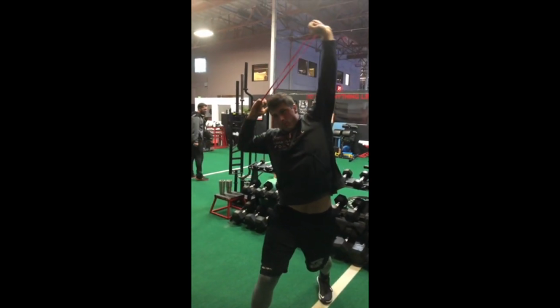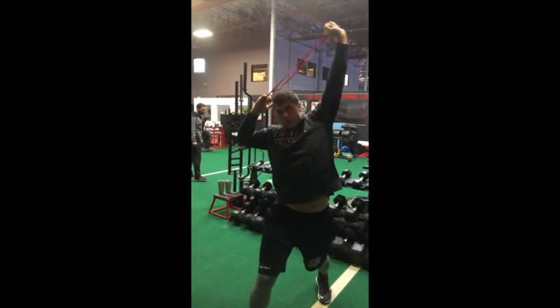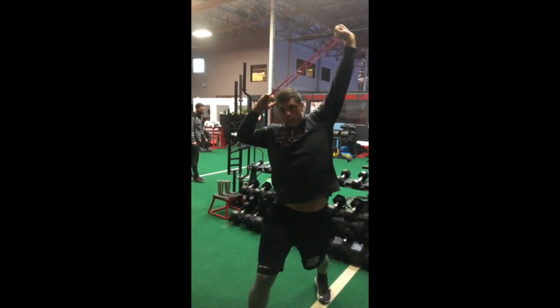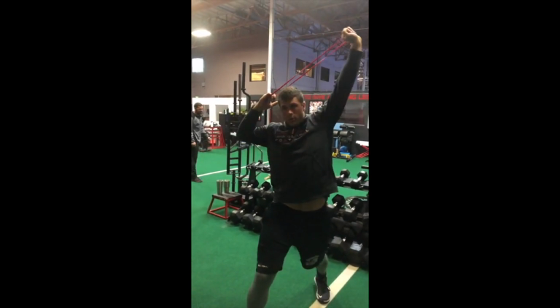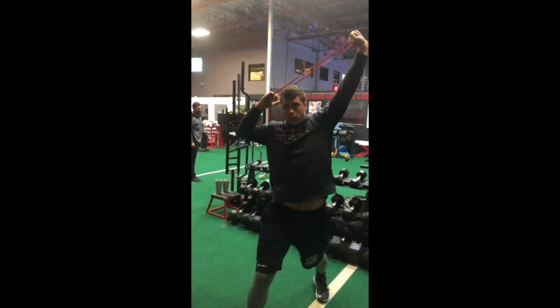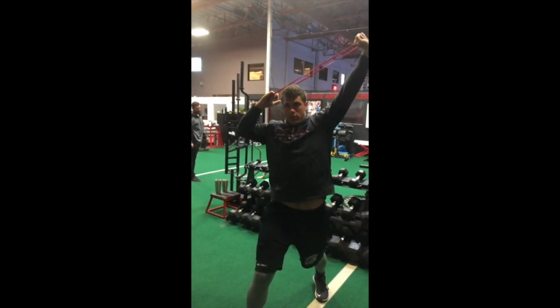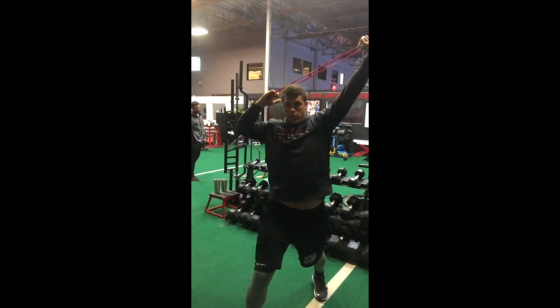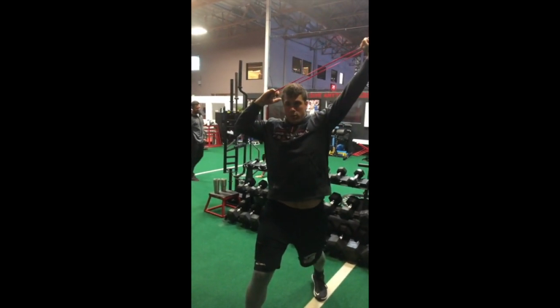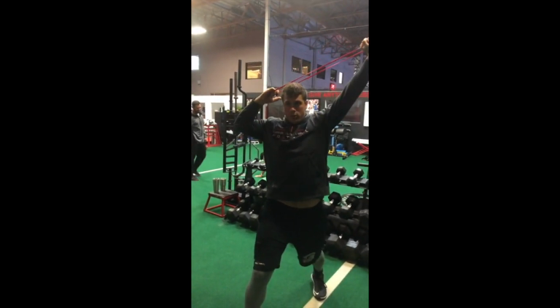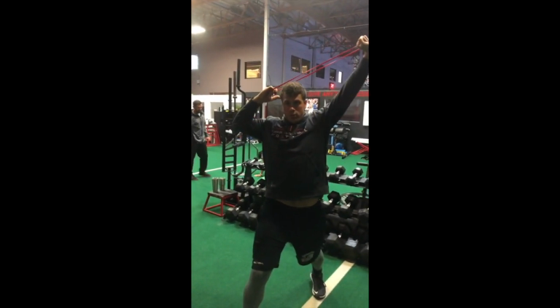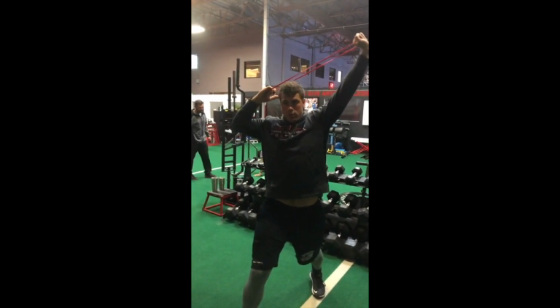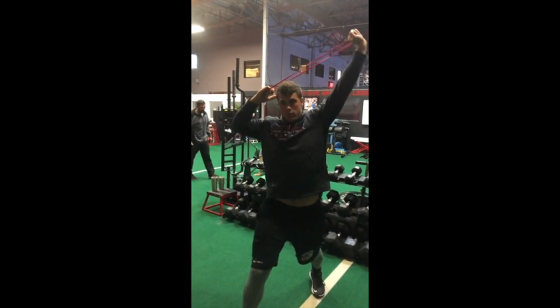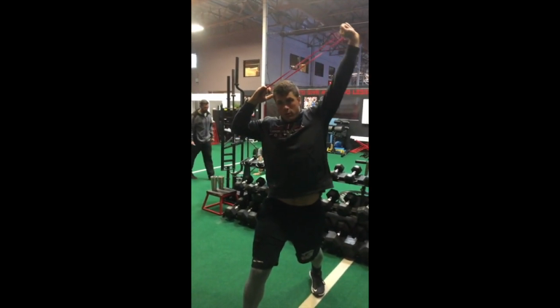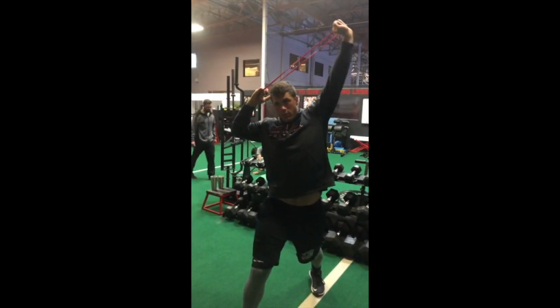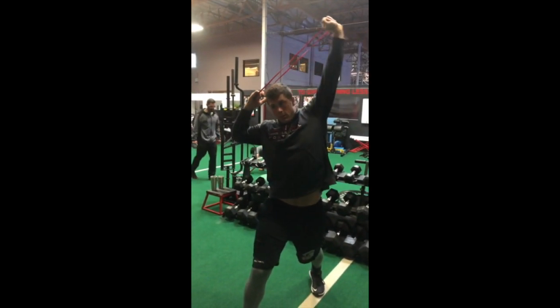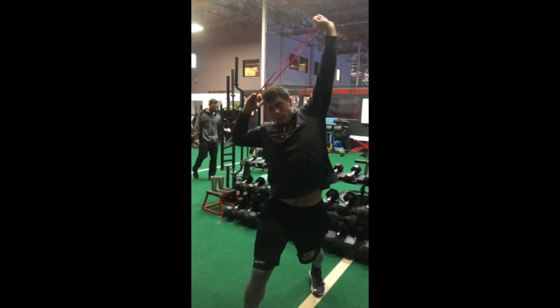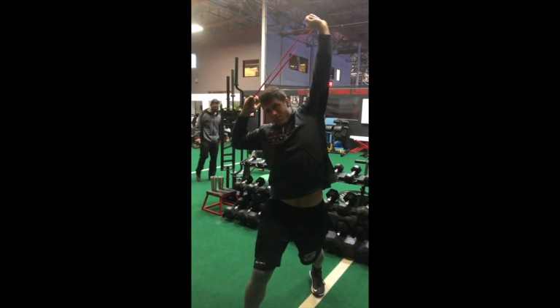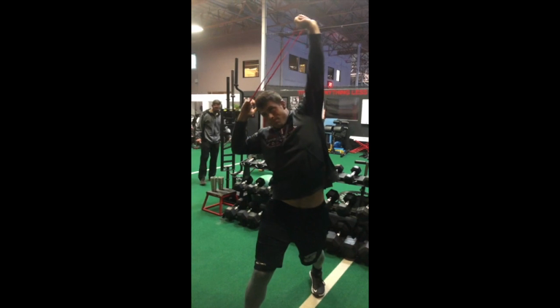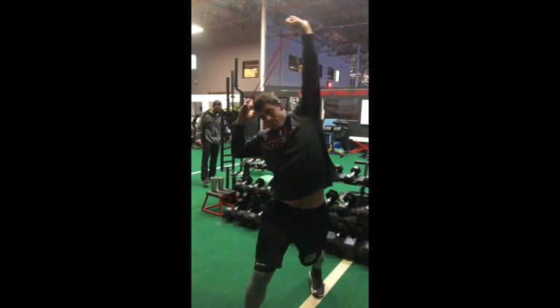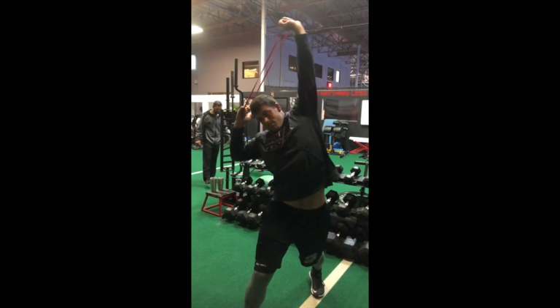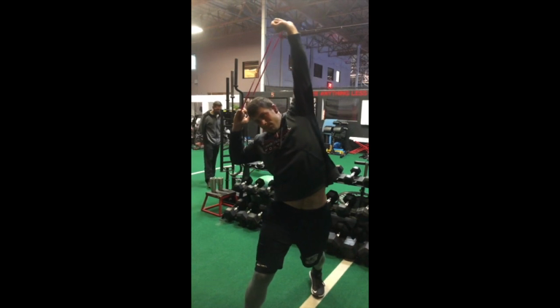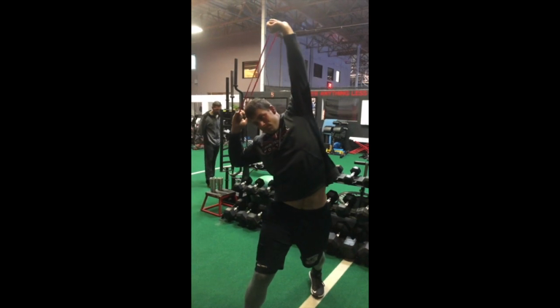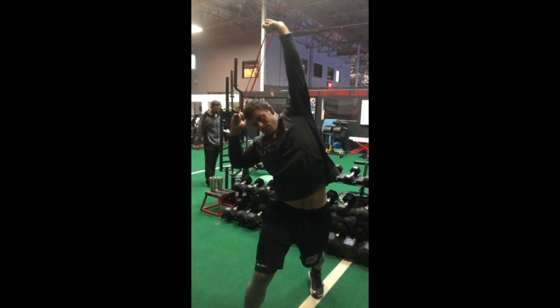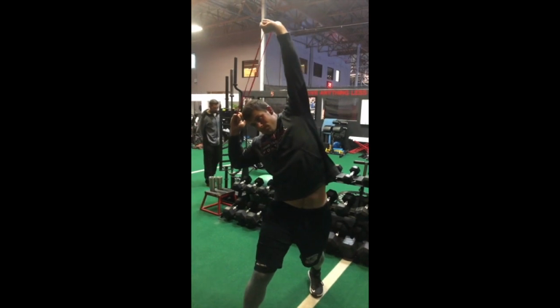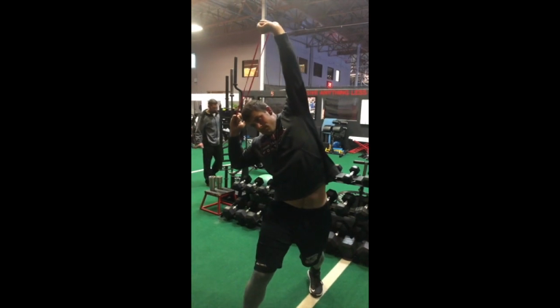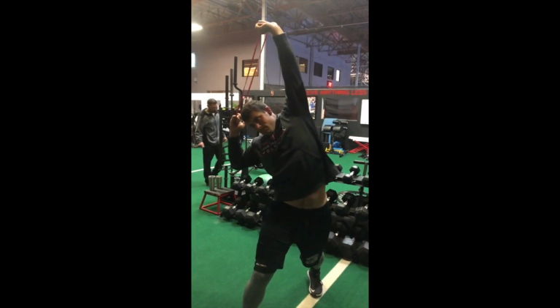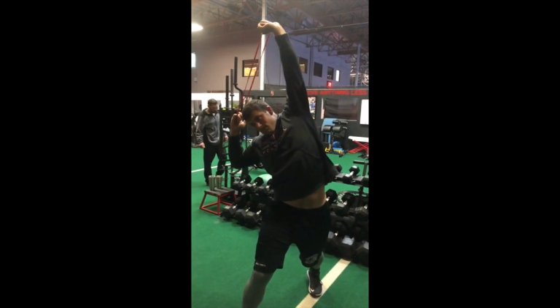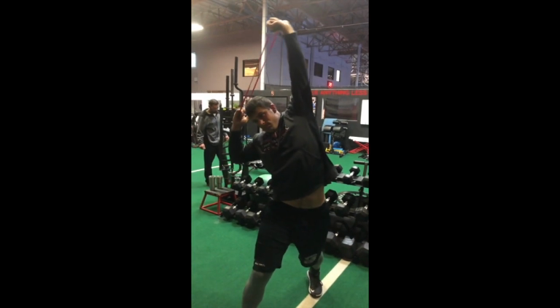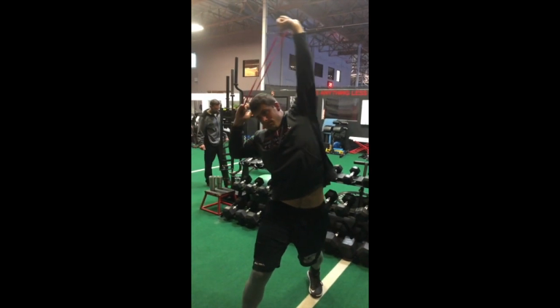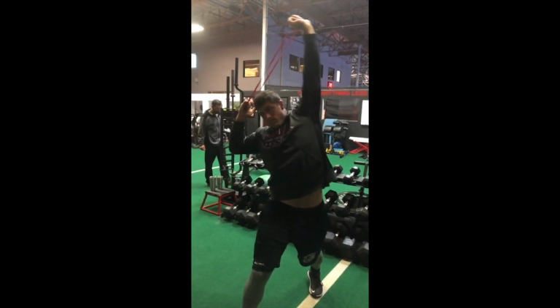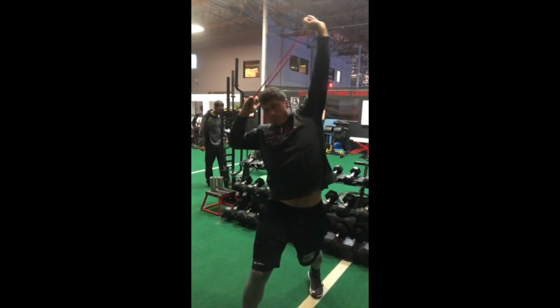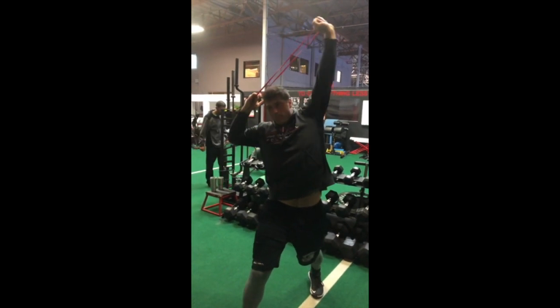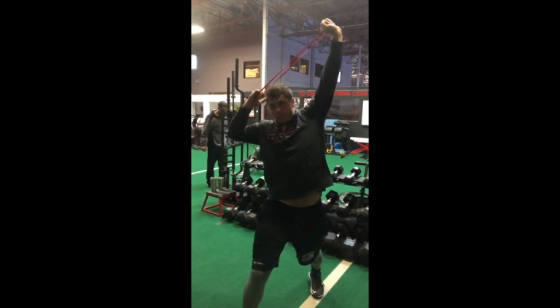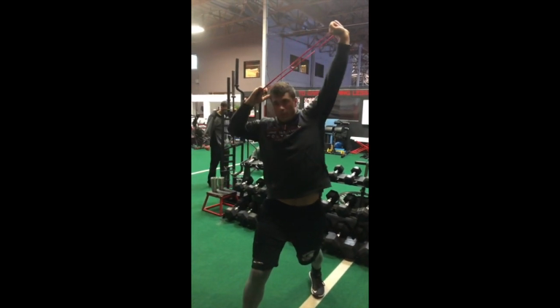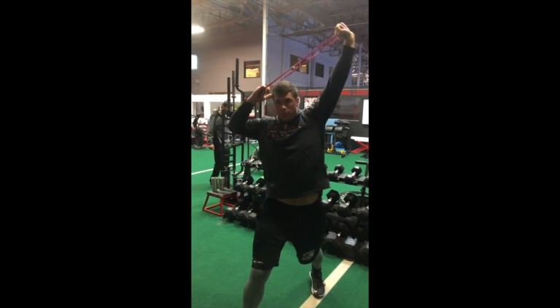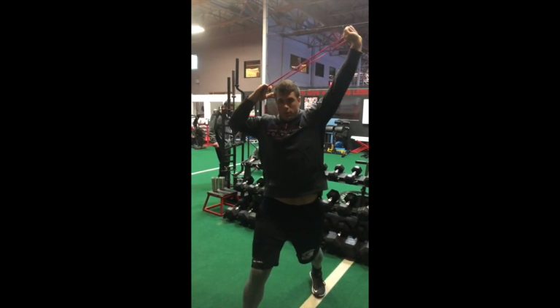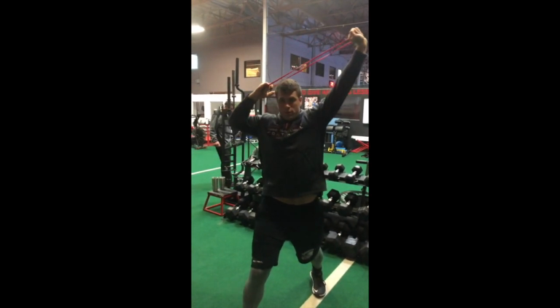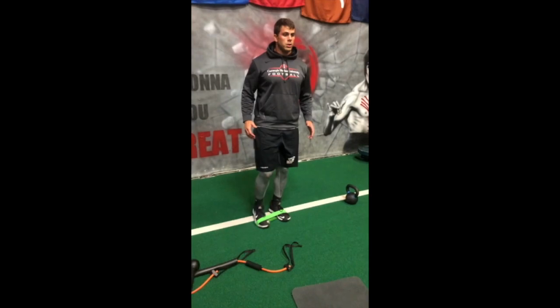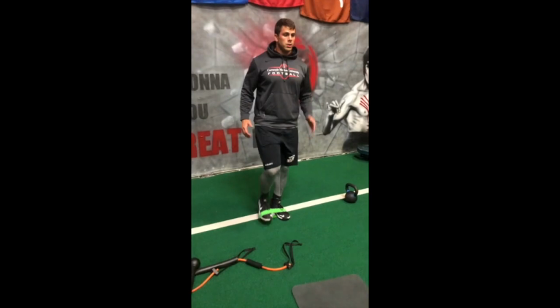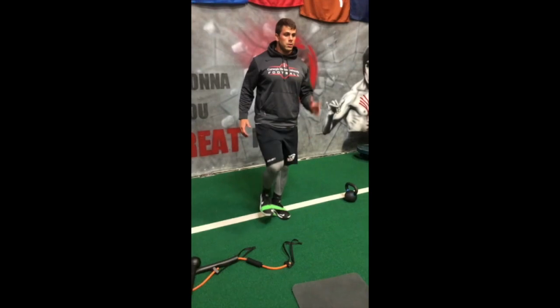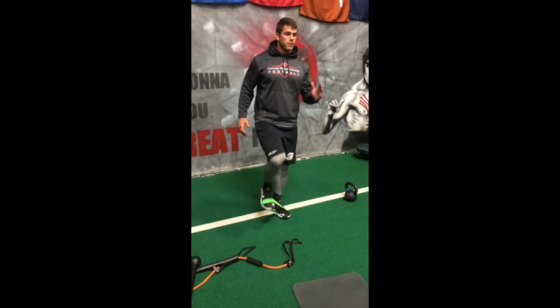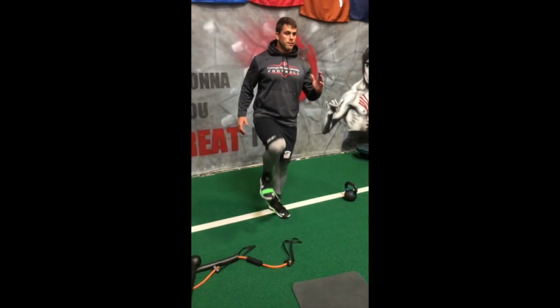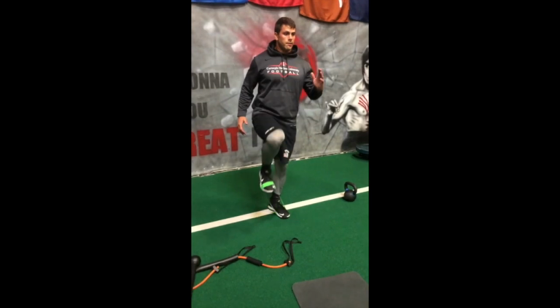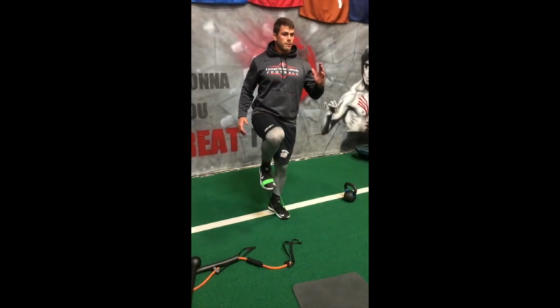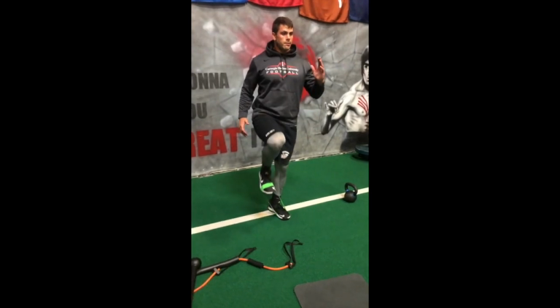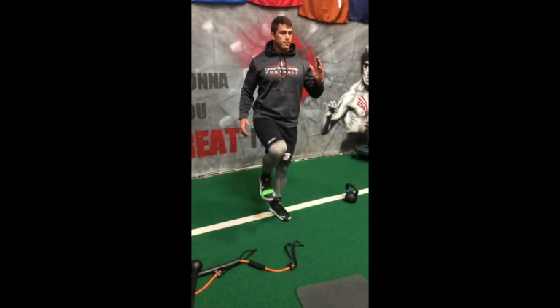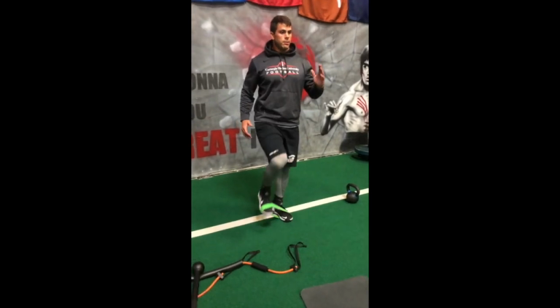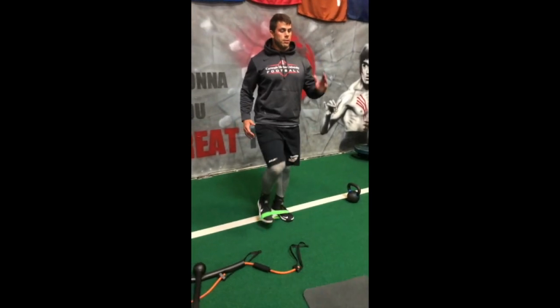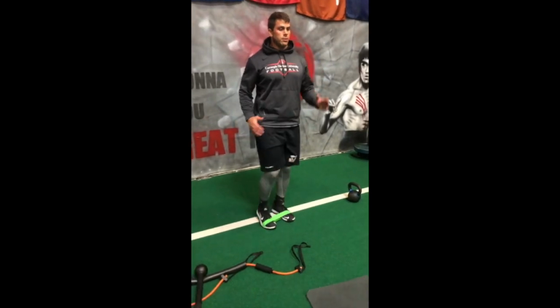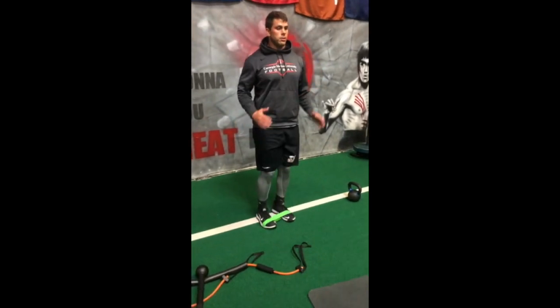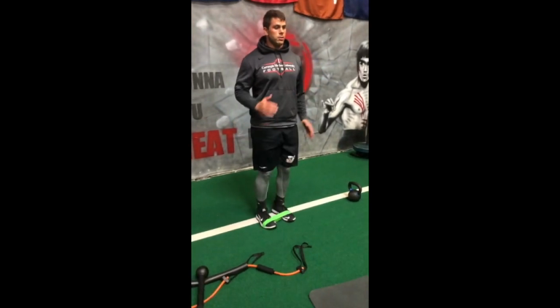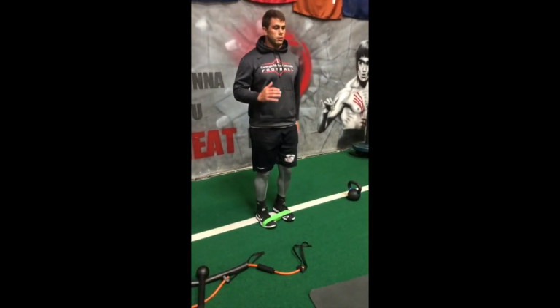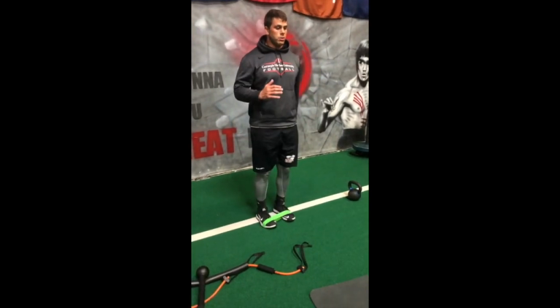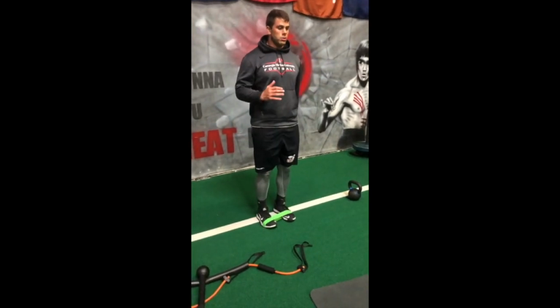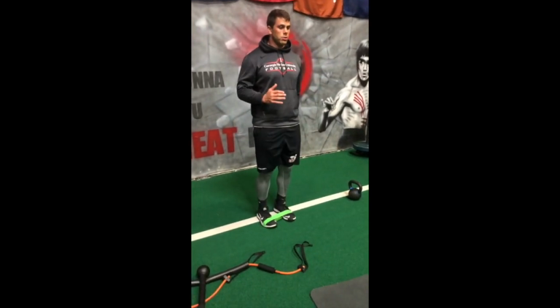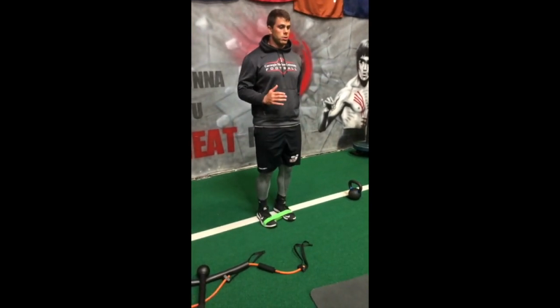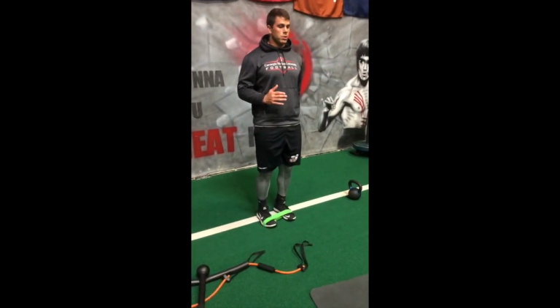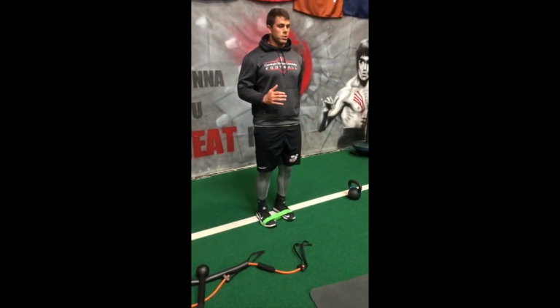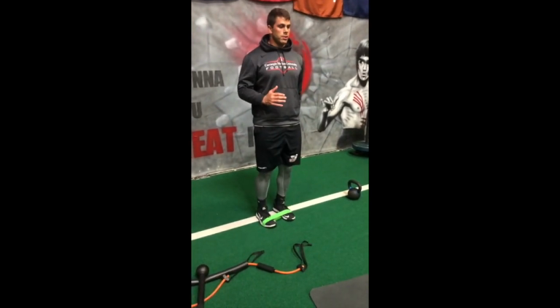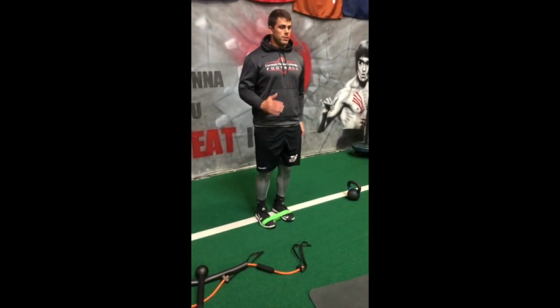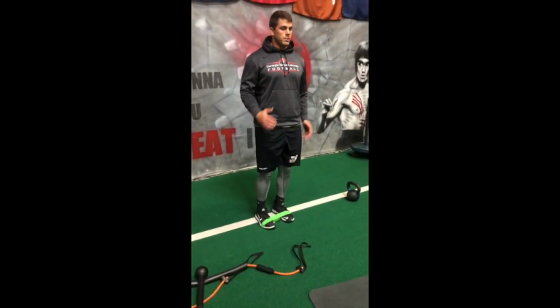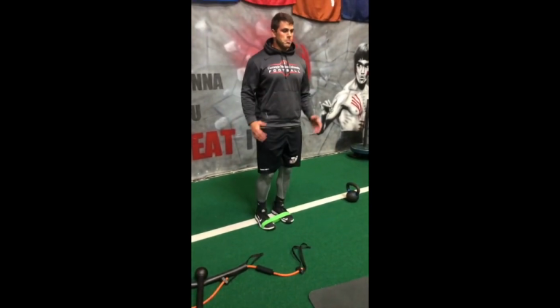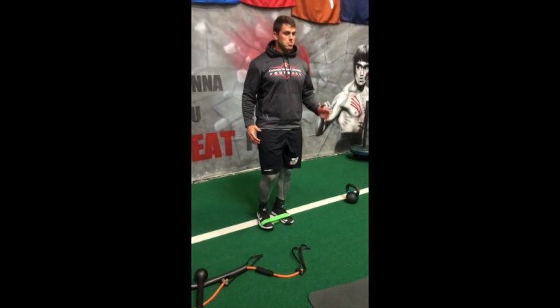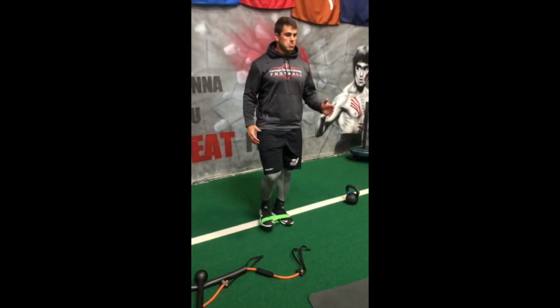That's one. Five and five of these. Slow up and down for five. Slow up, slow down.